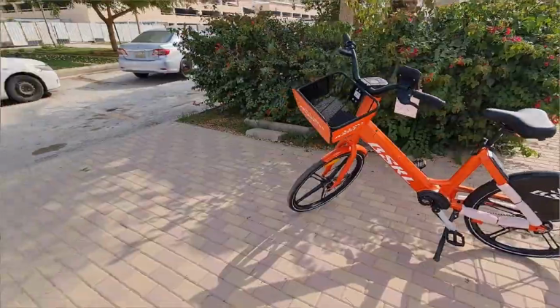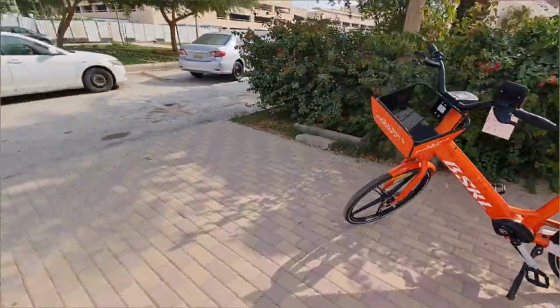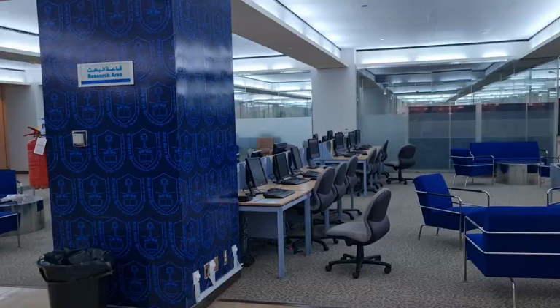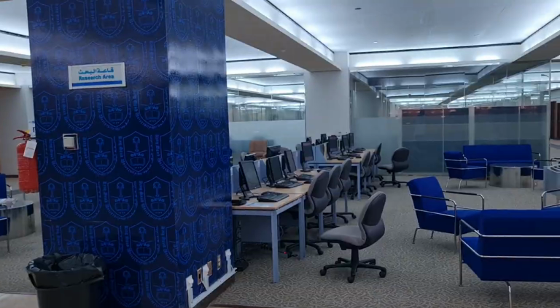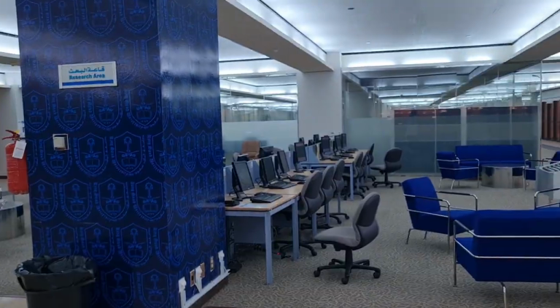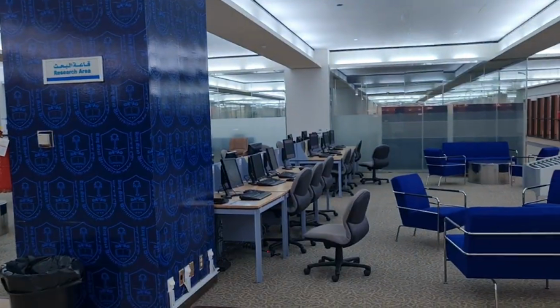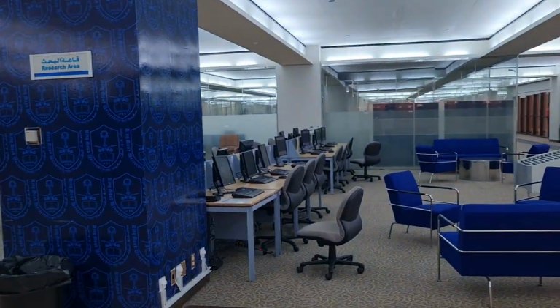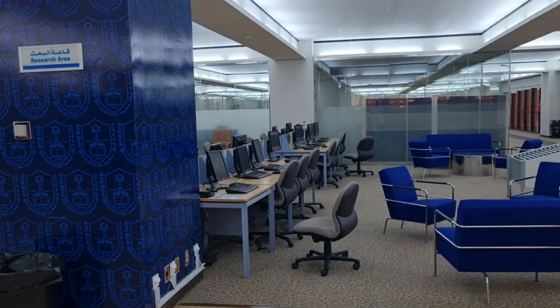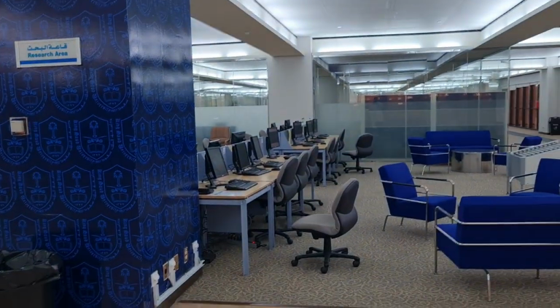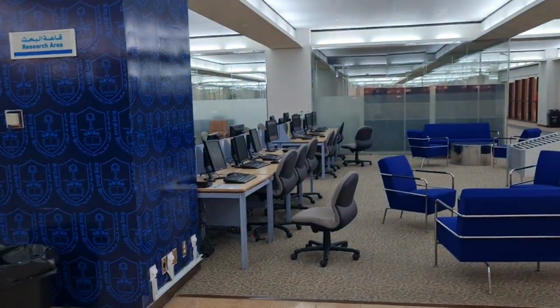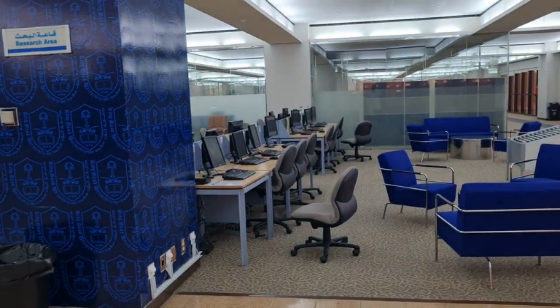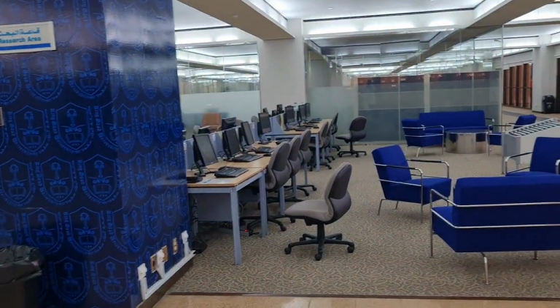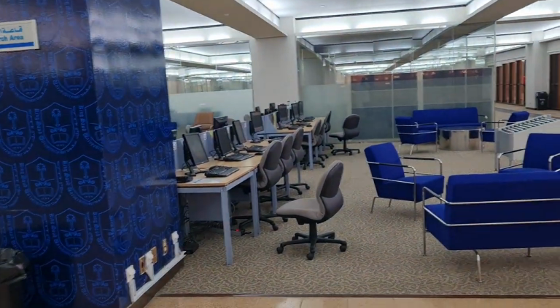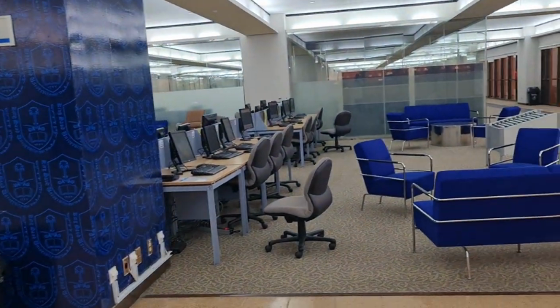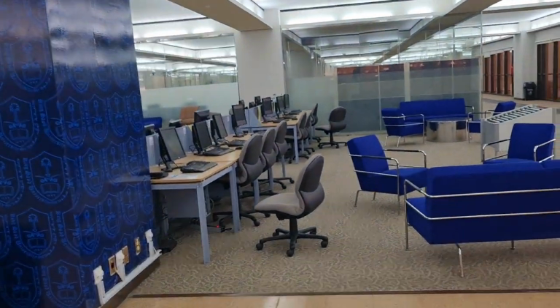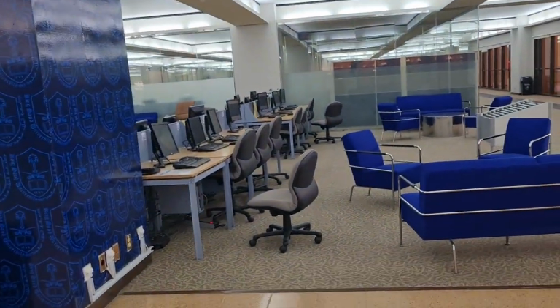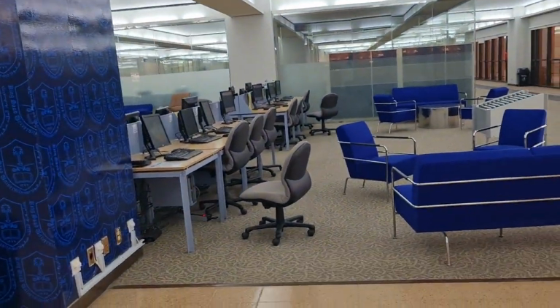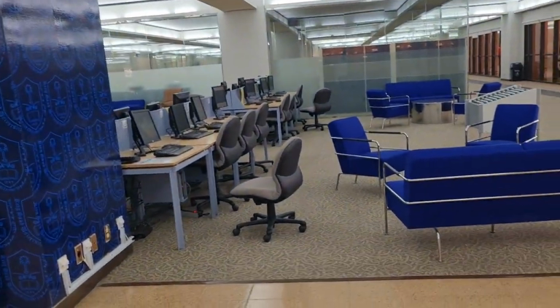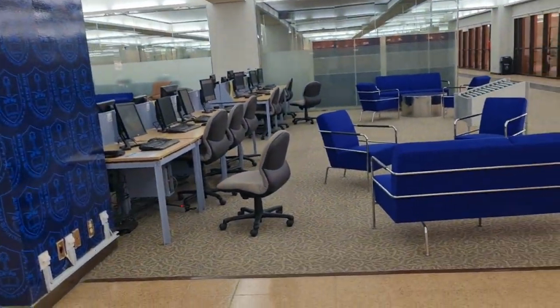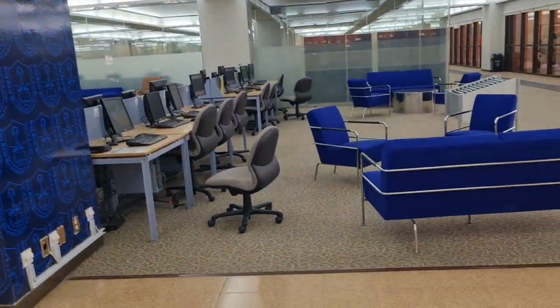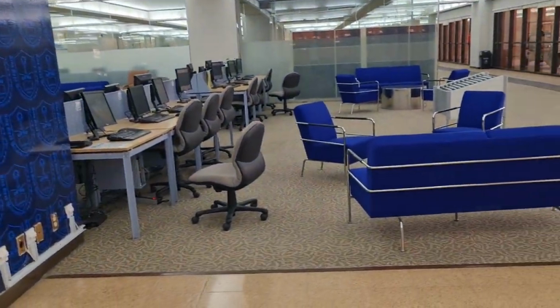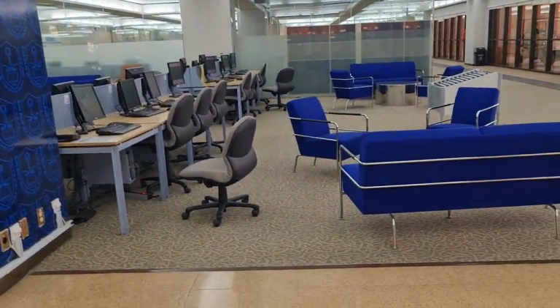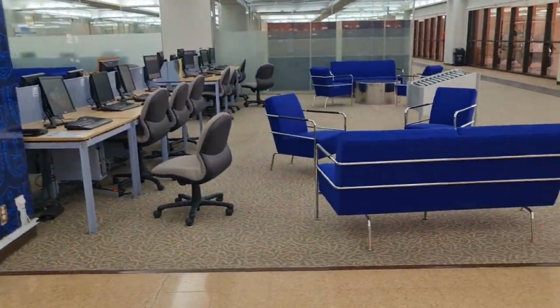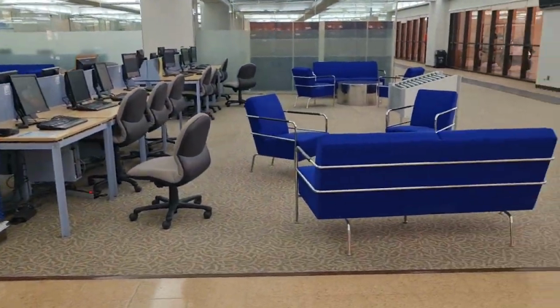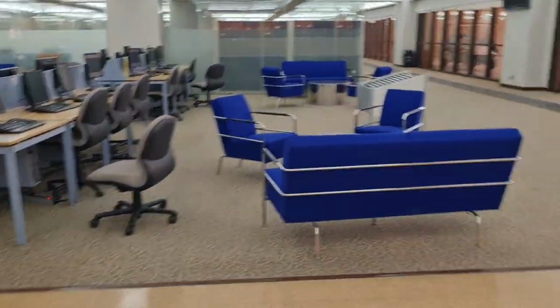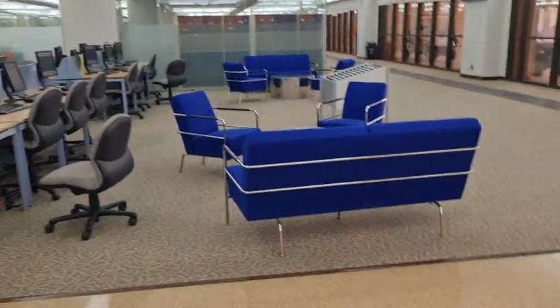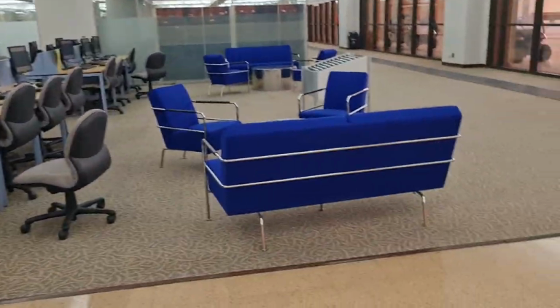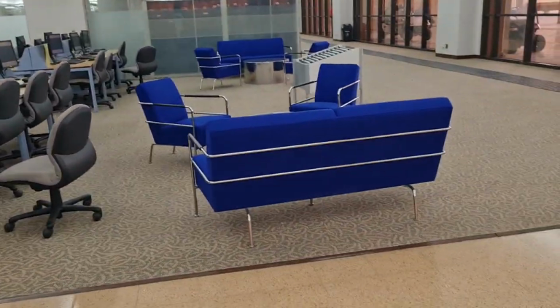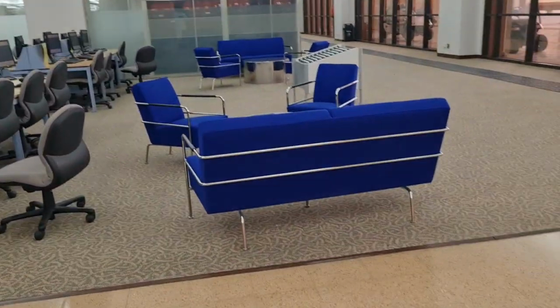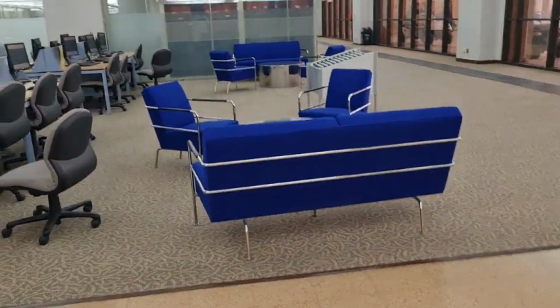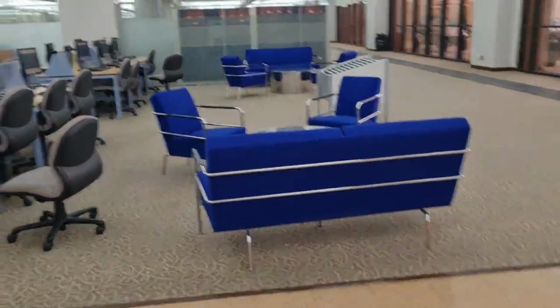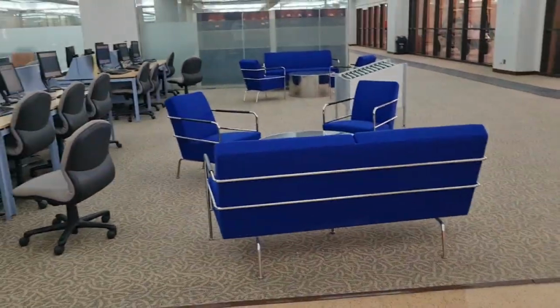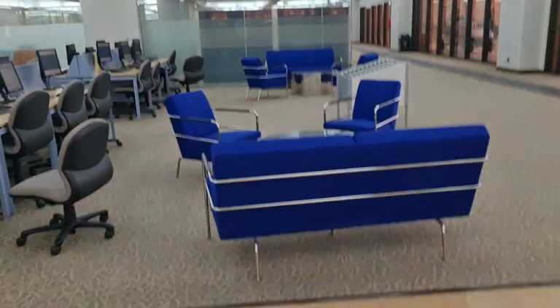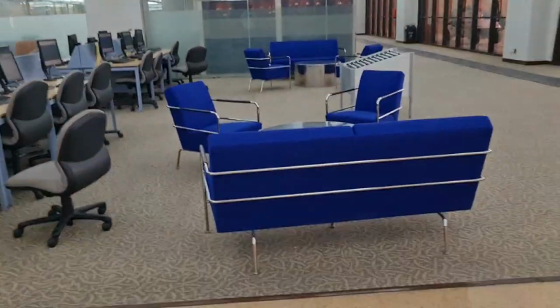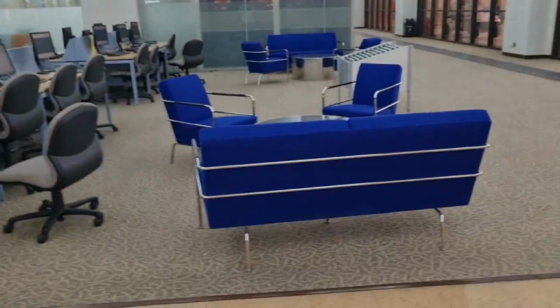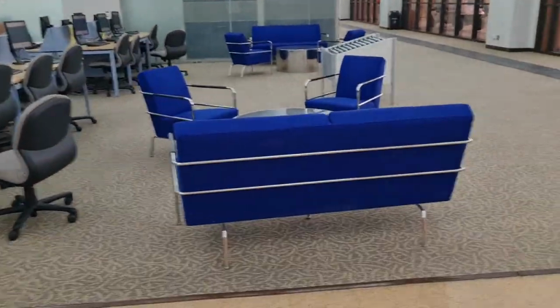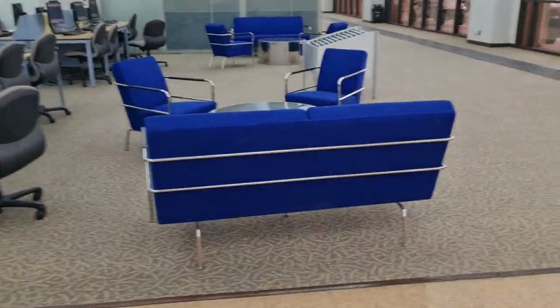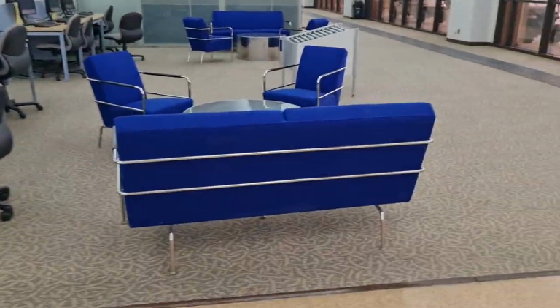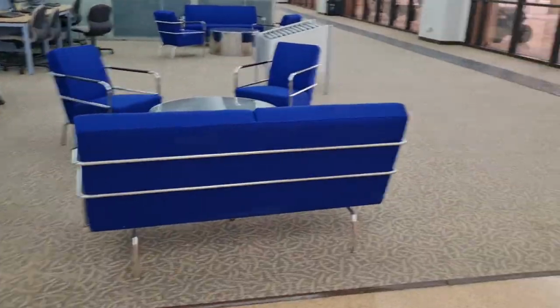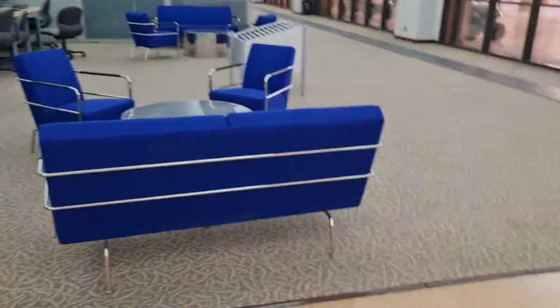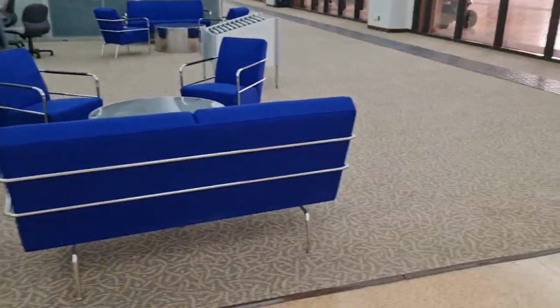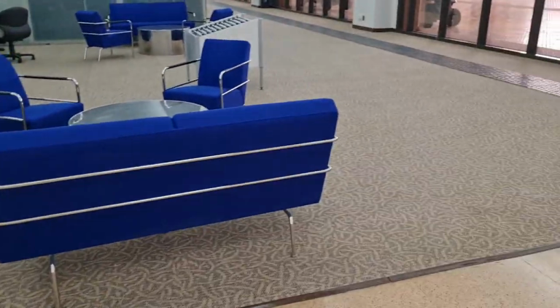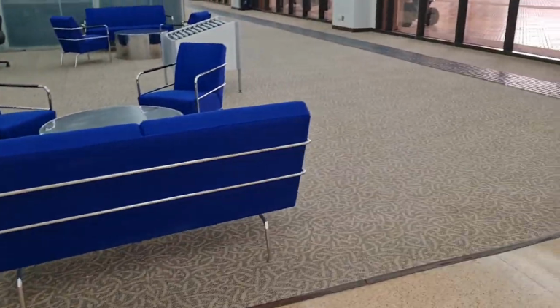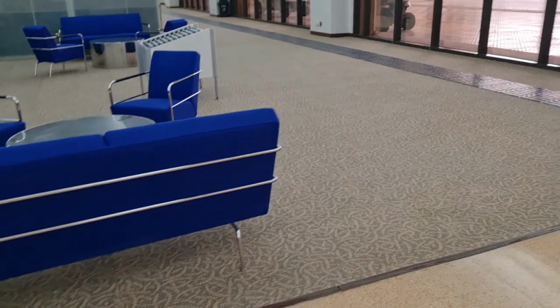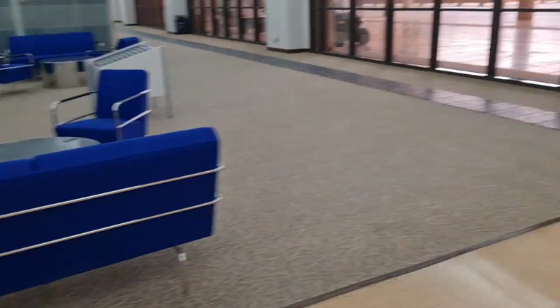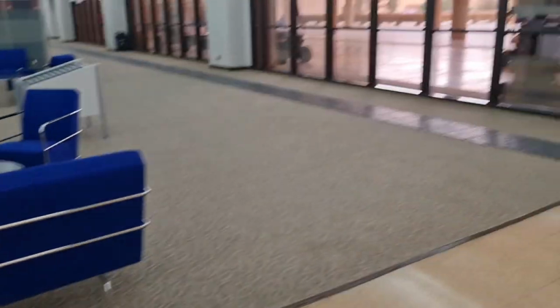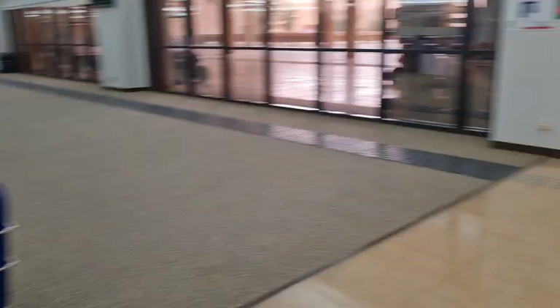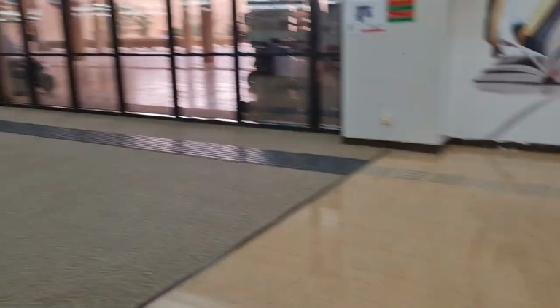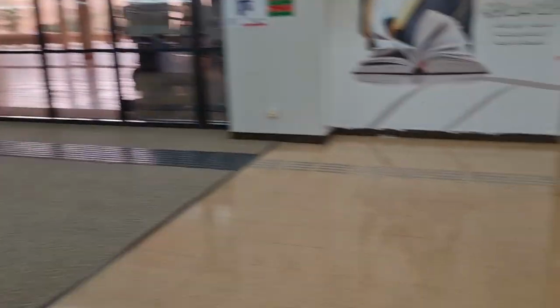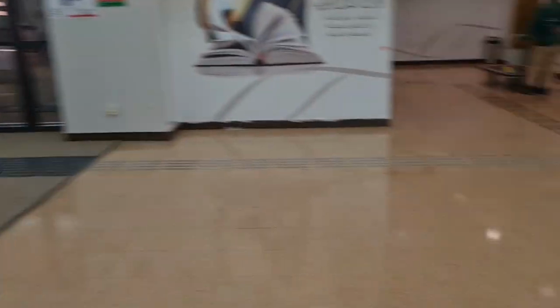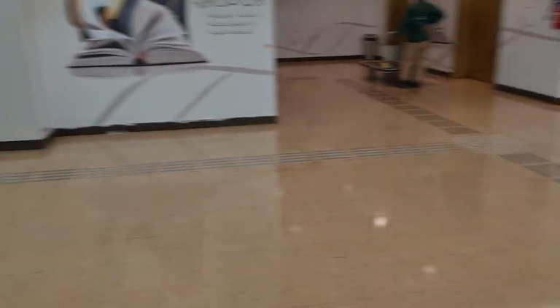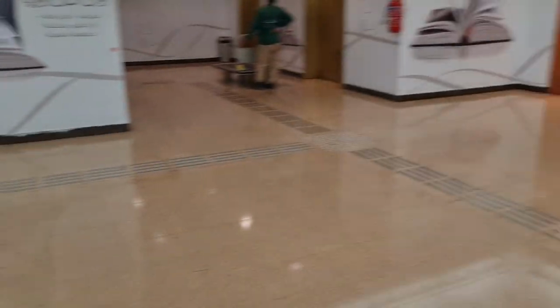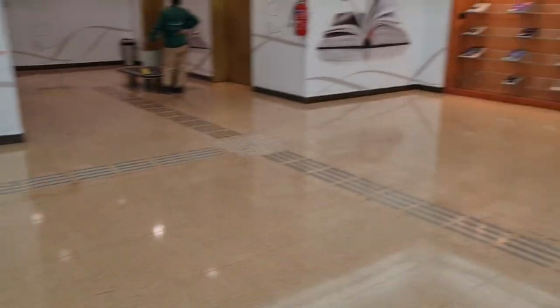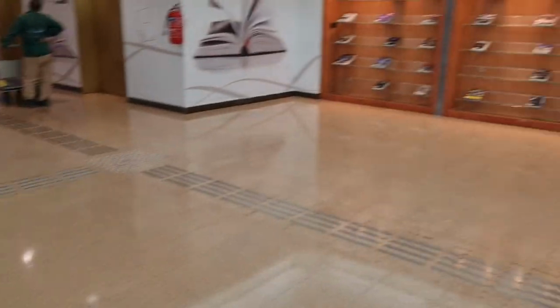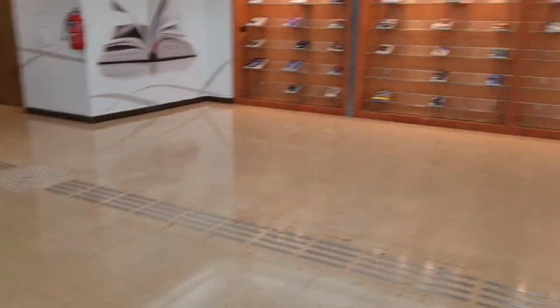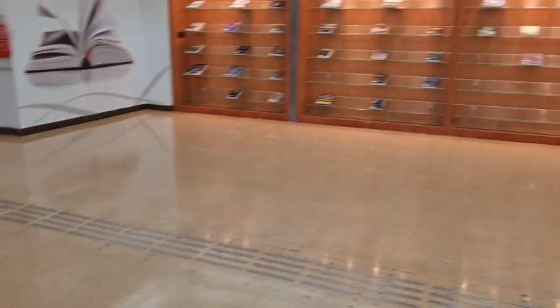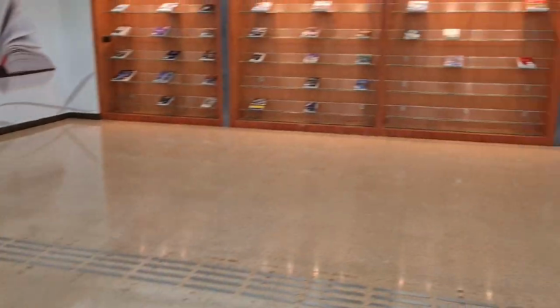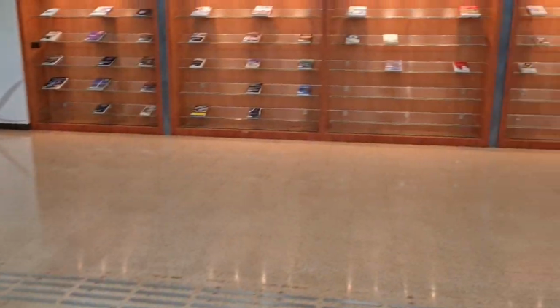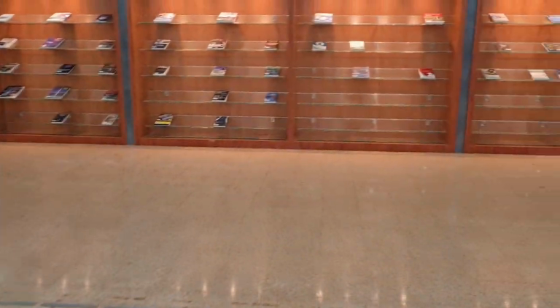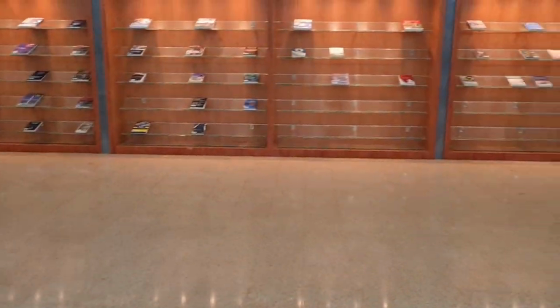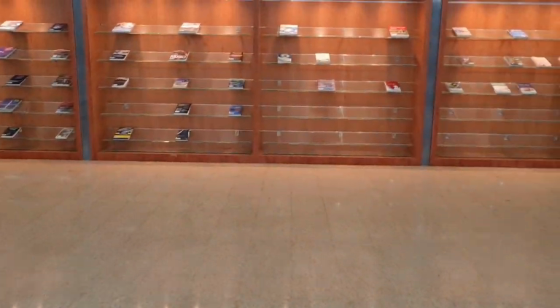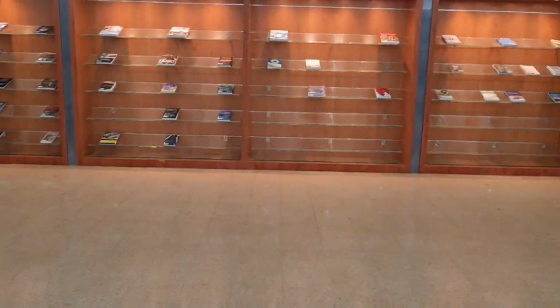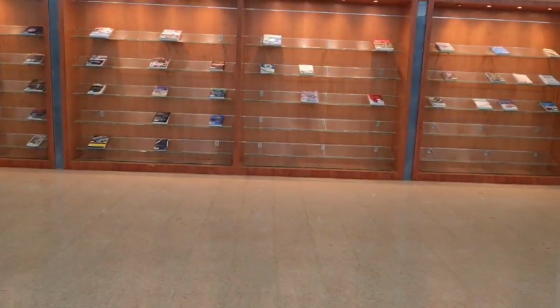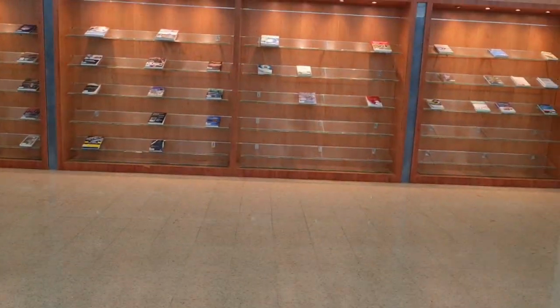They have a research area, free computers, and a sala to study.